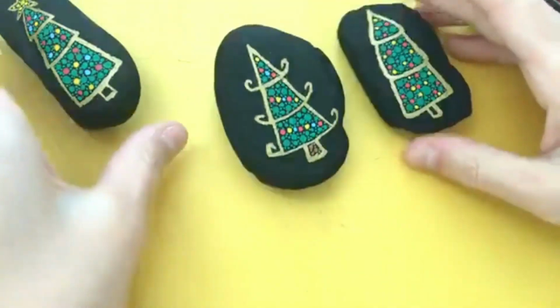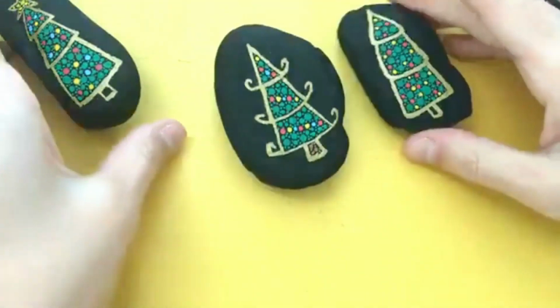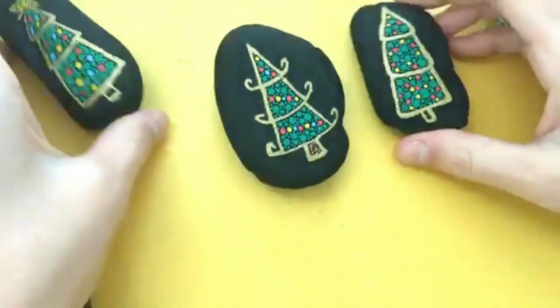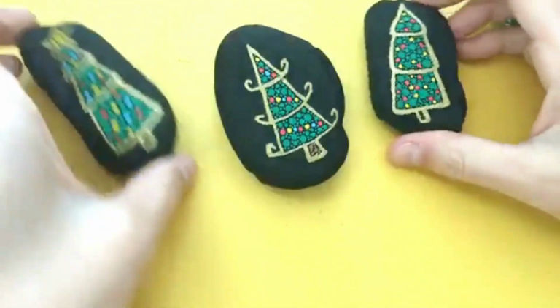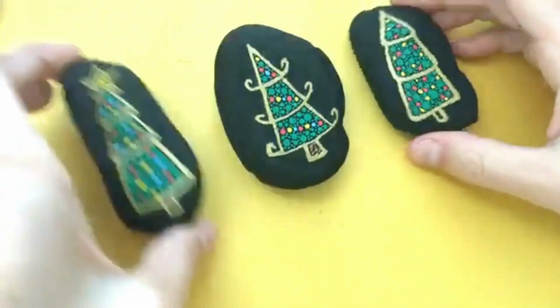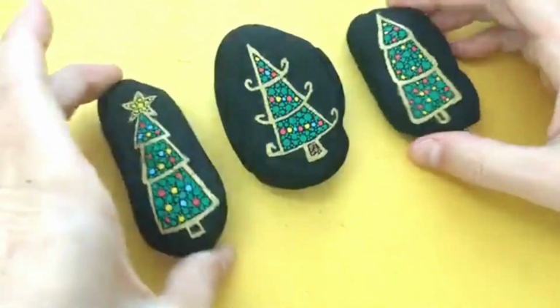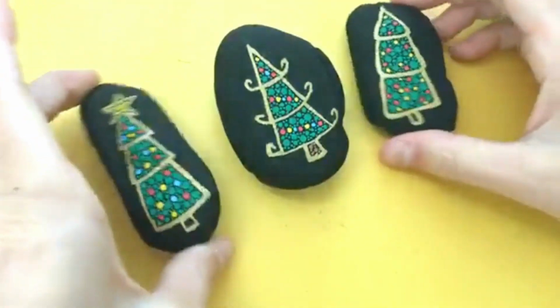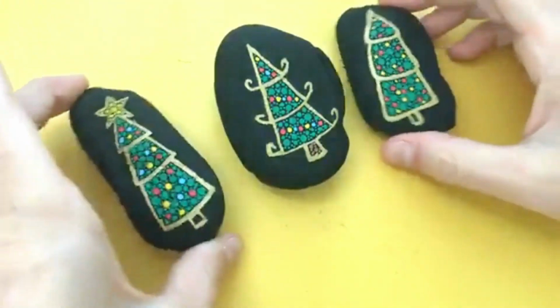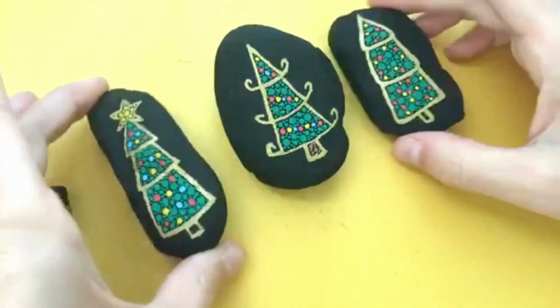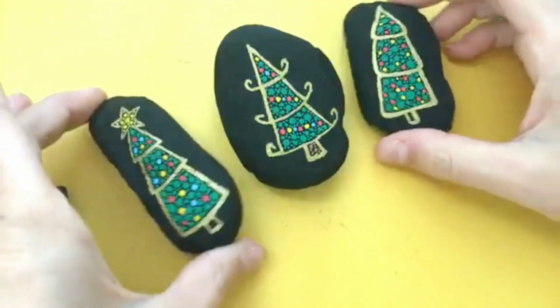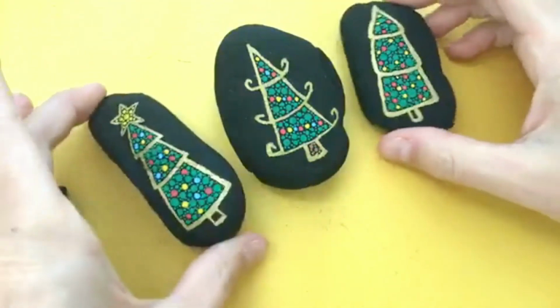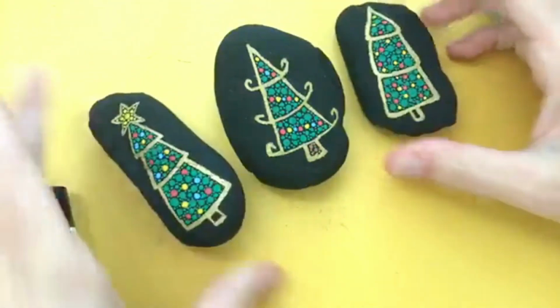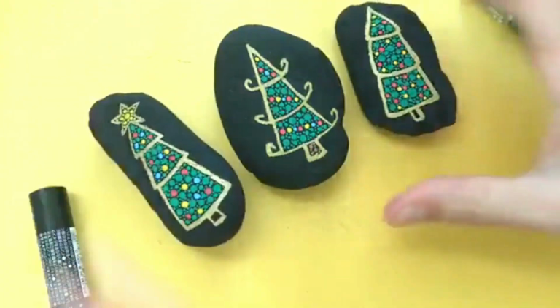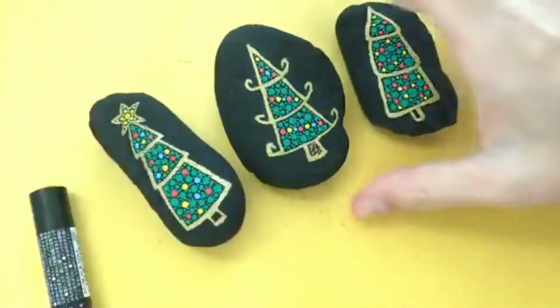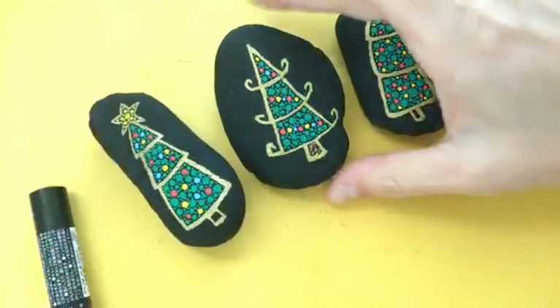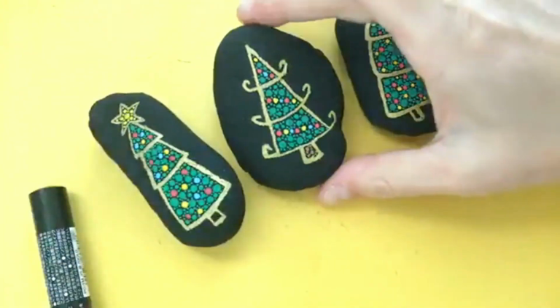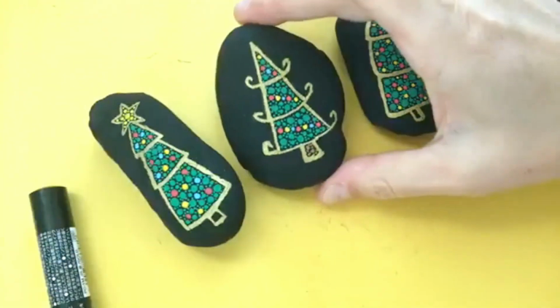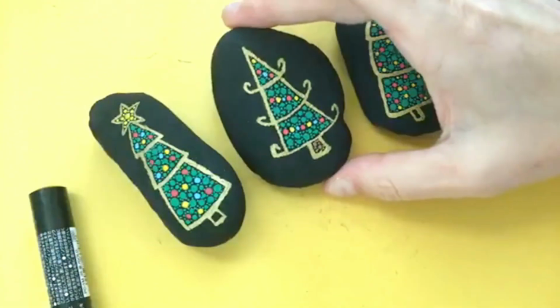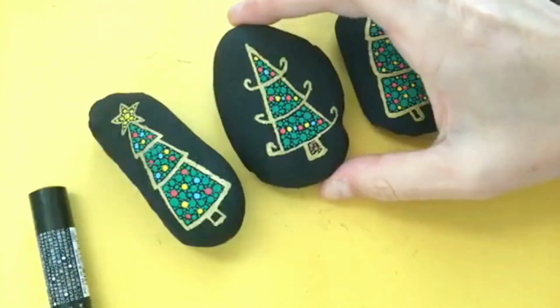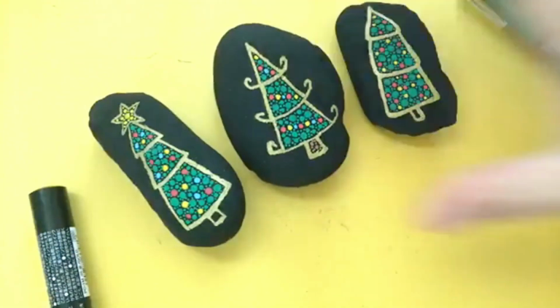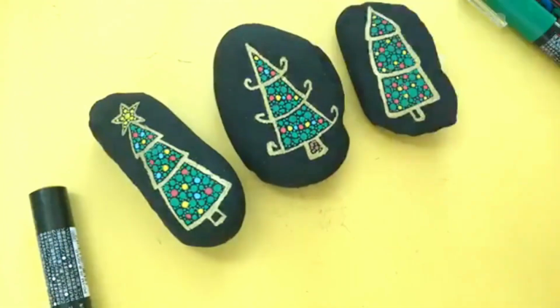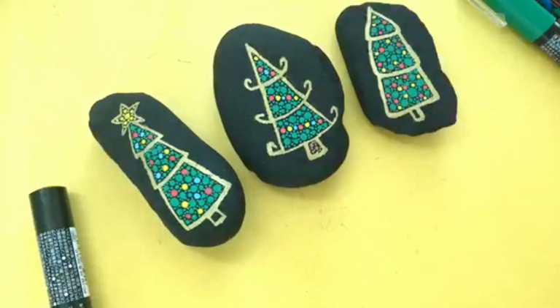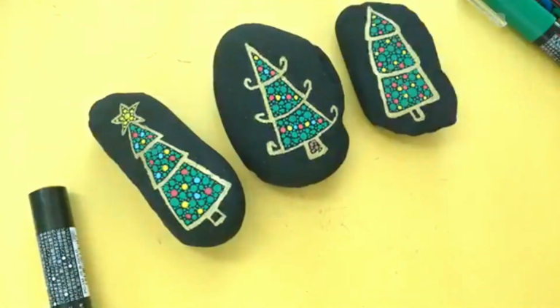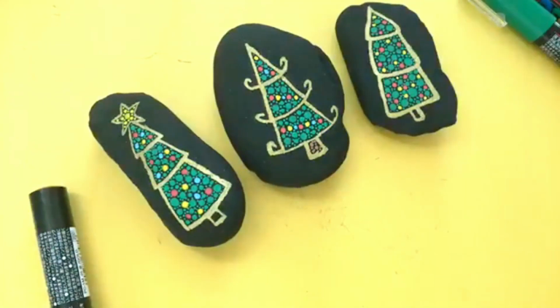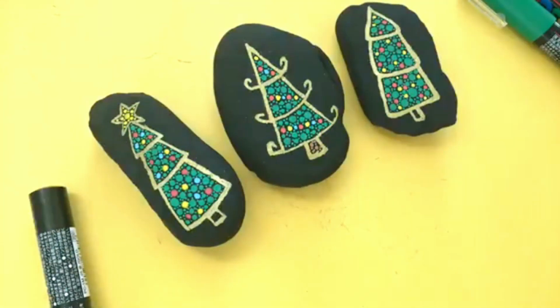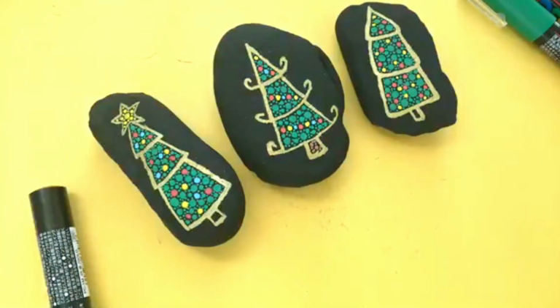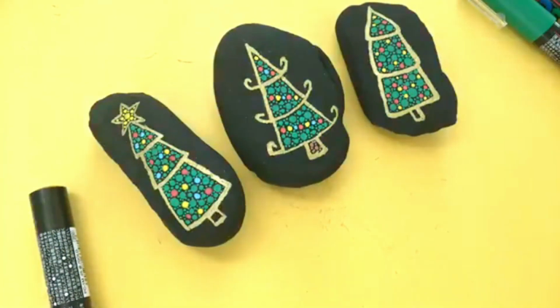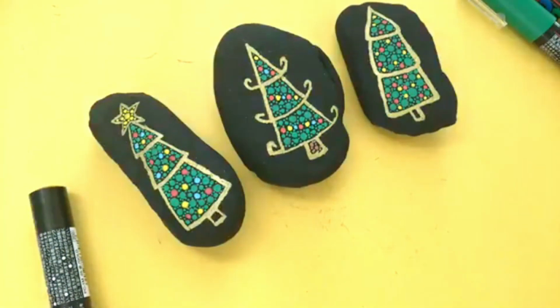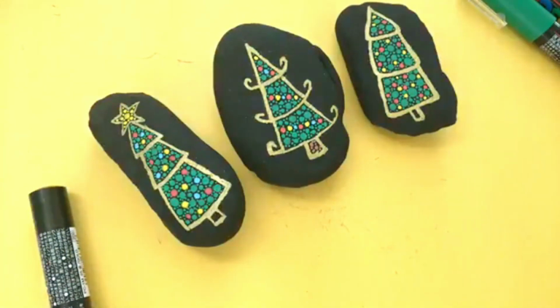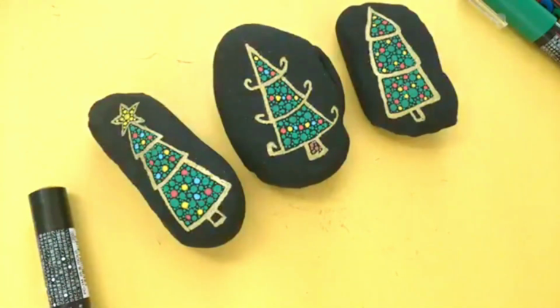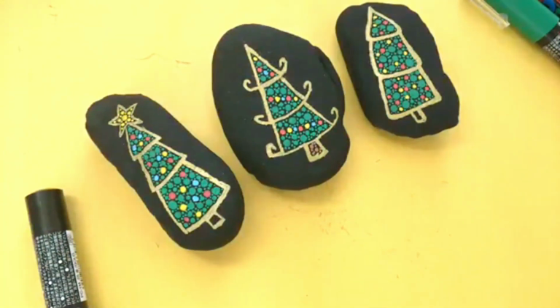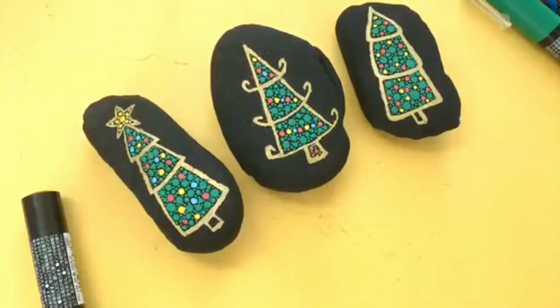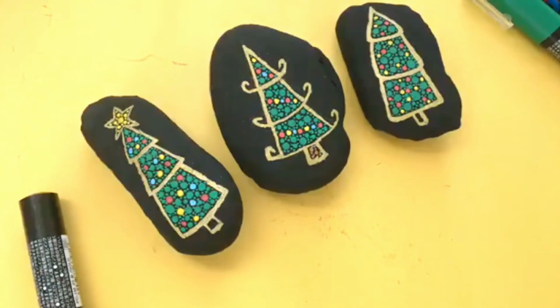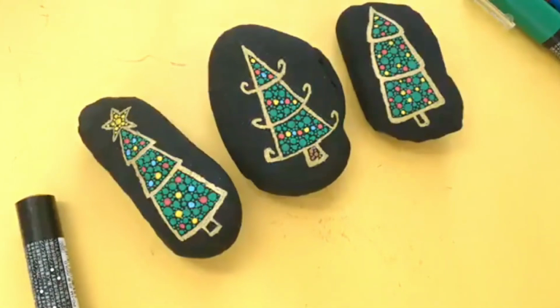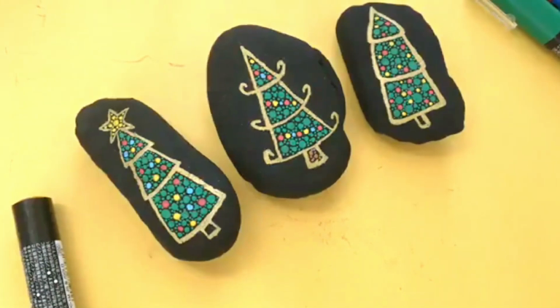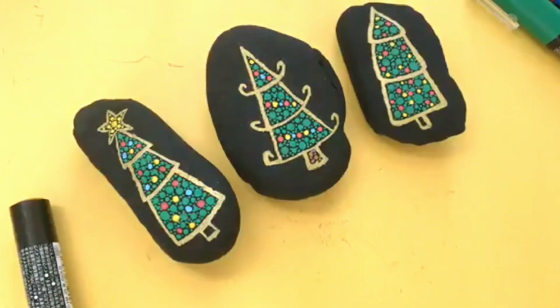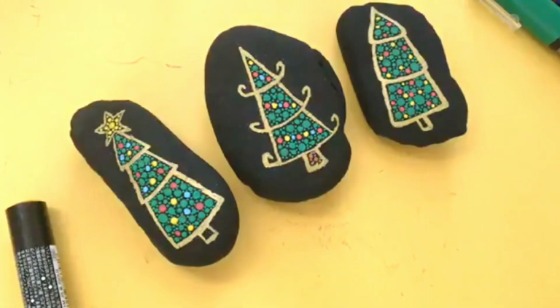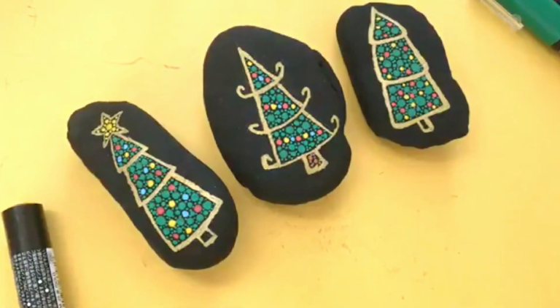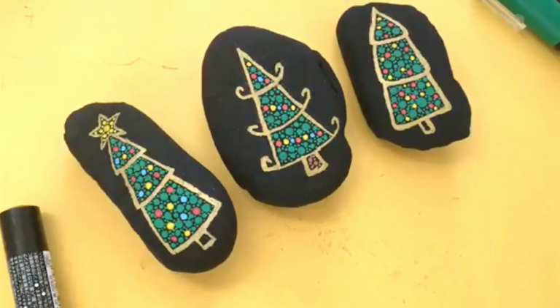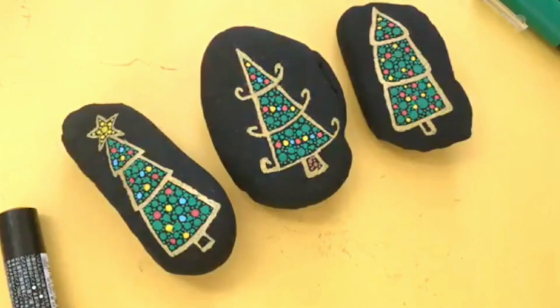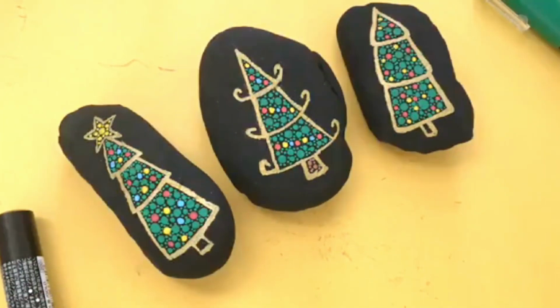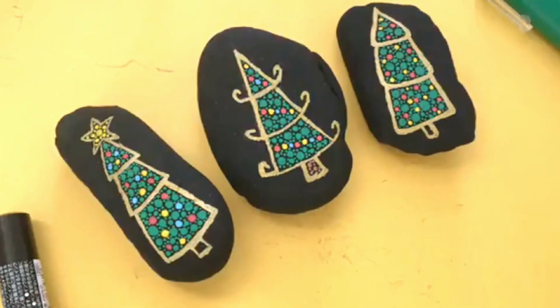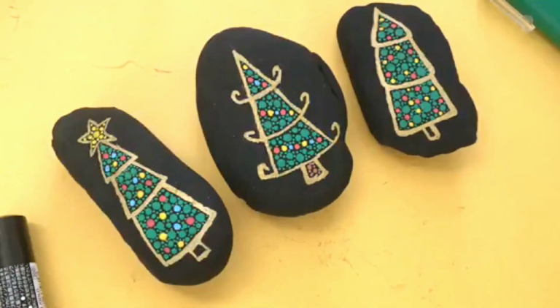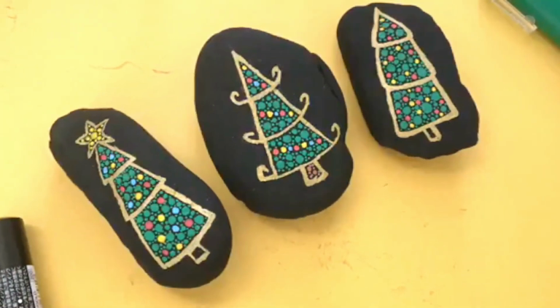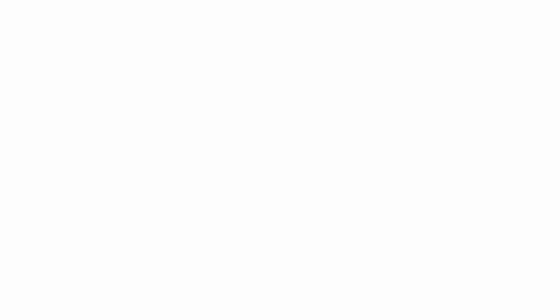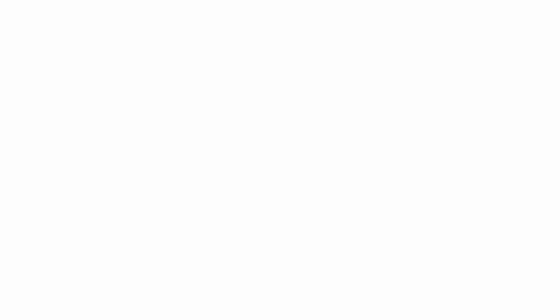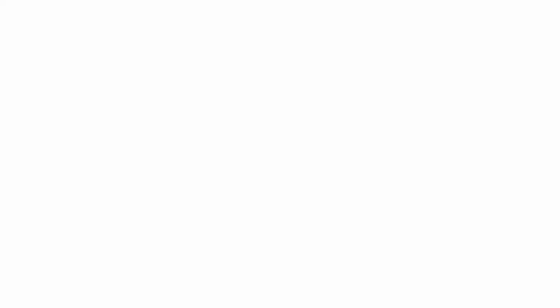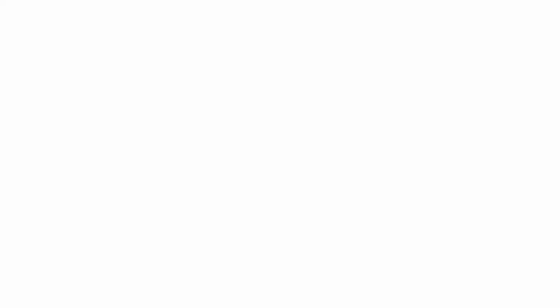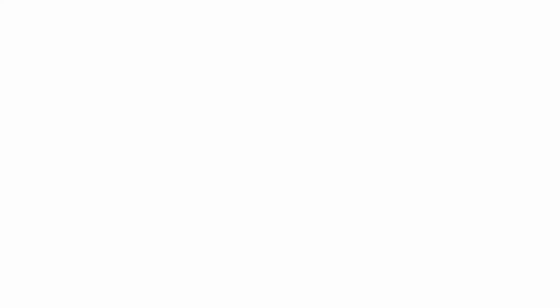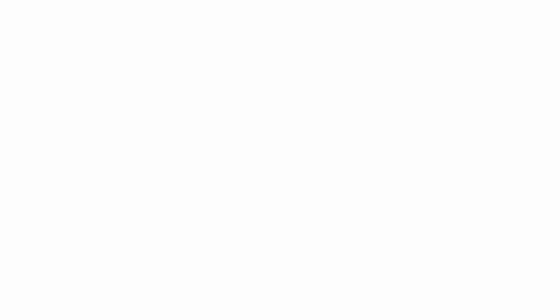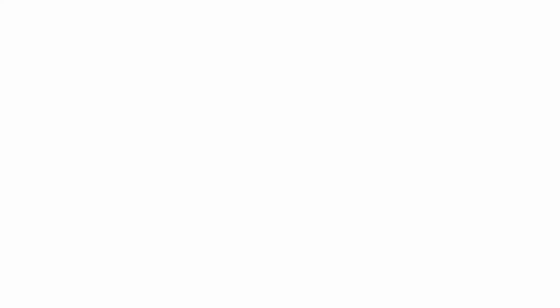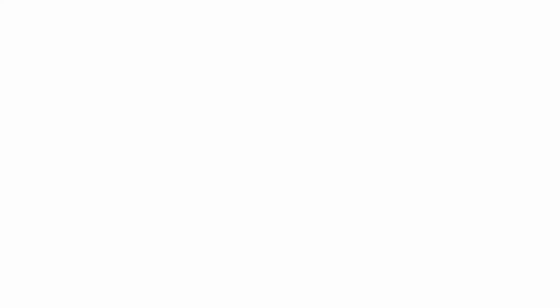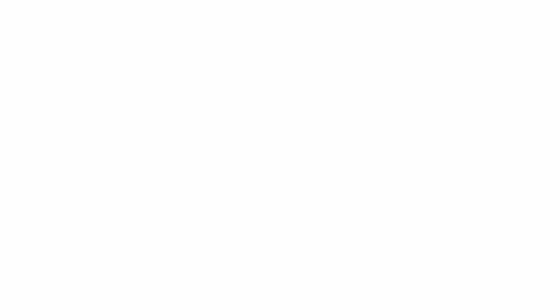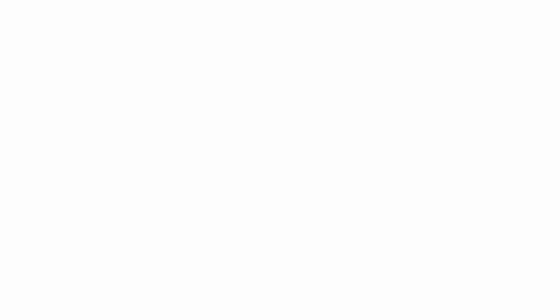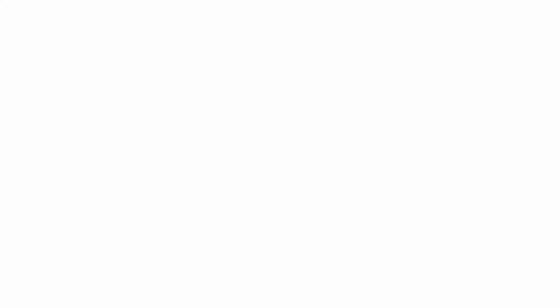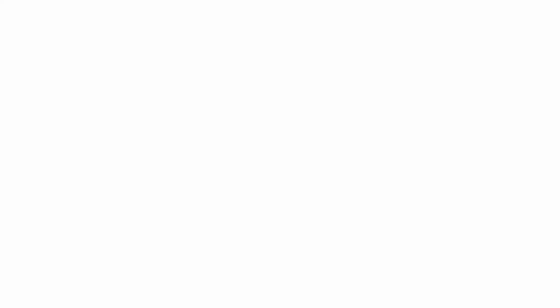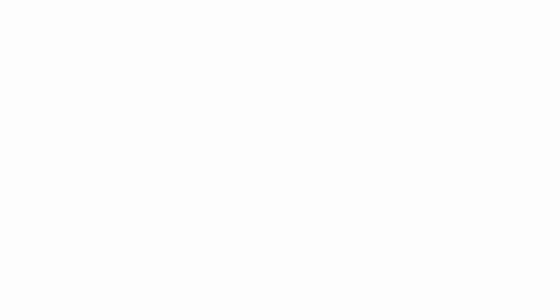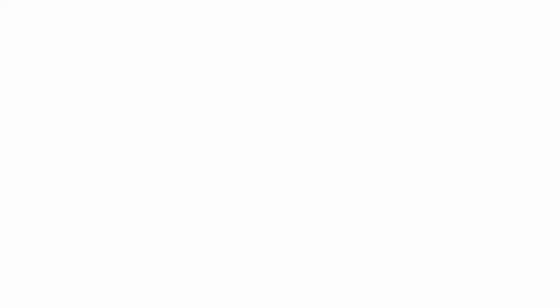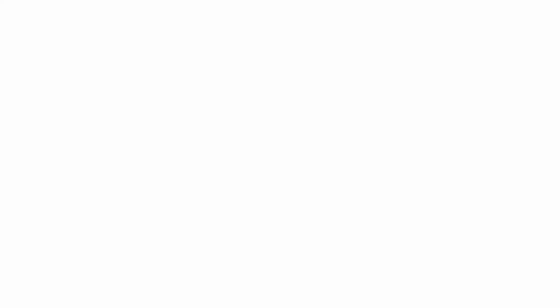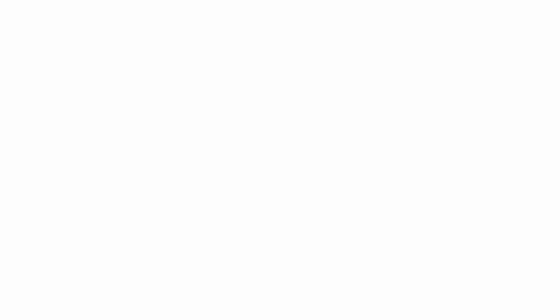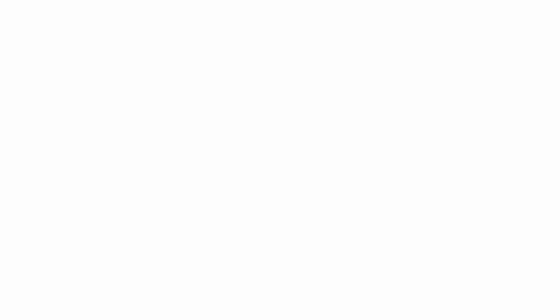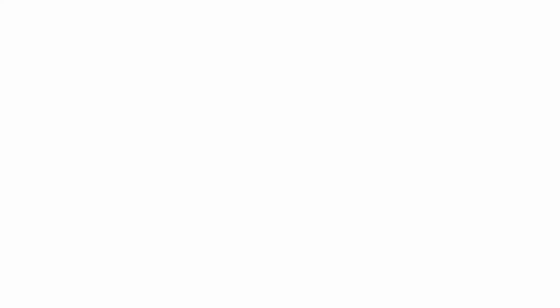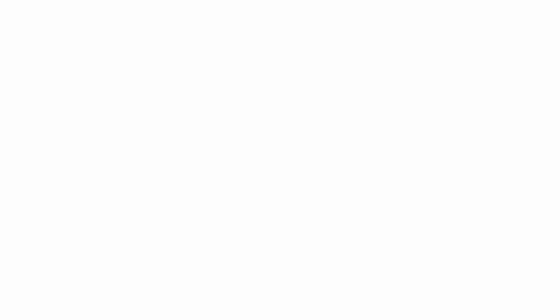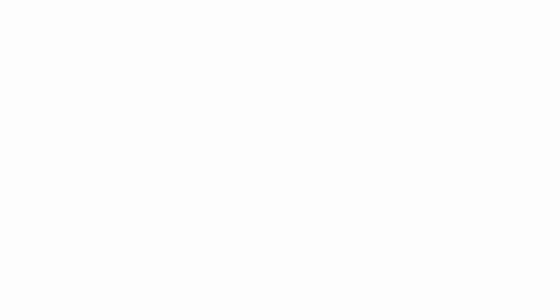I hope you enjoyed this quick and easy tutorial. Don't forget to subscribe, and here is a playlist with the rest of our Christmas rock painting tutorials.